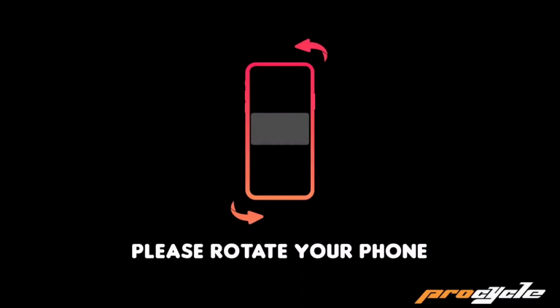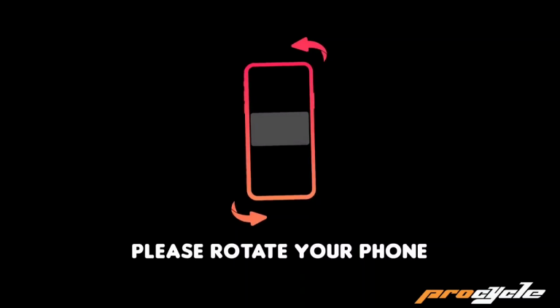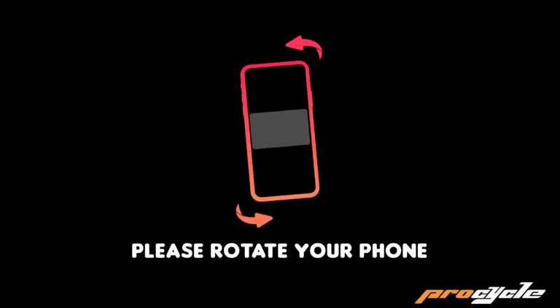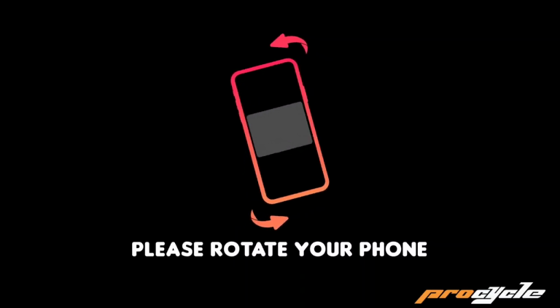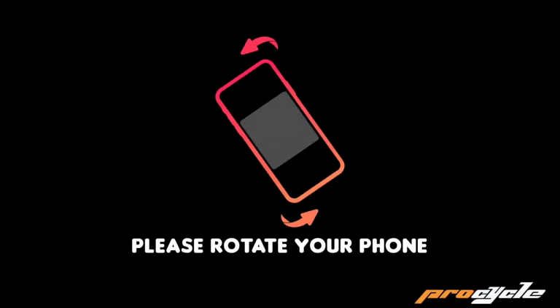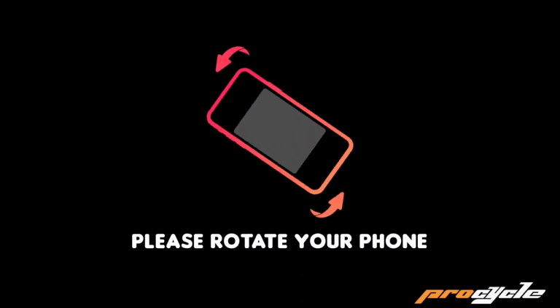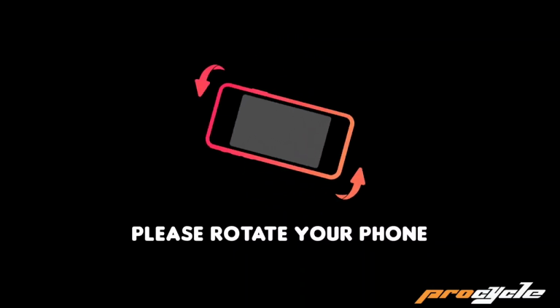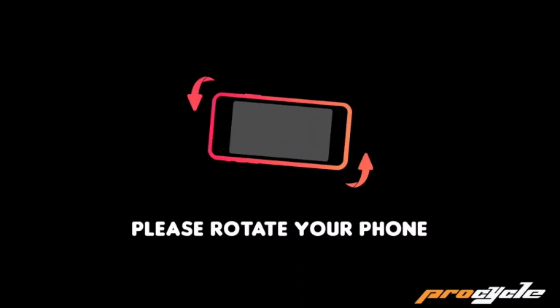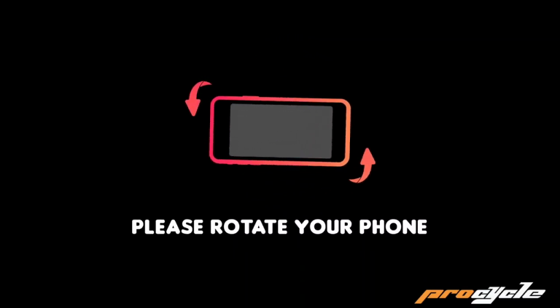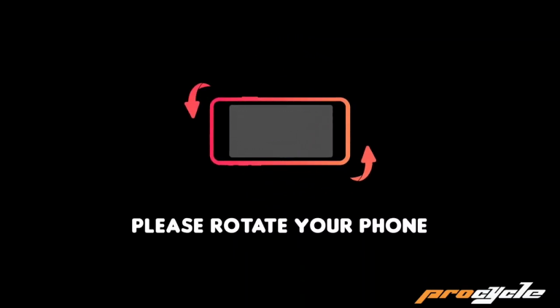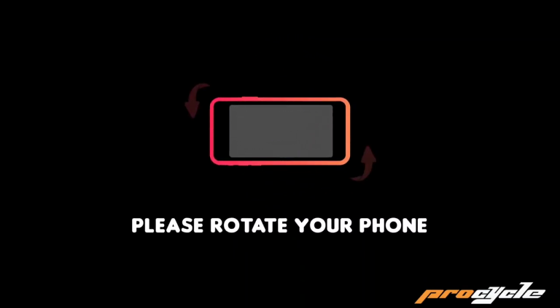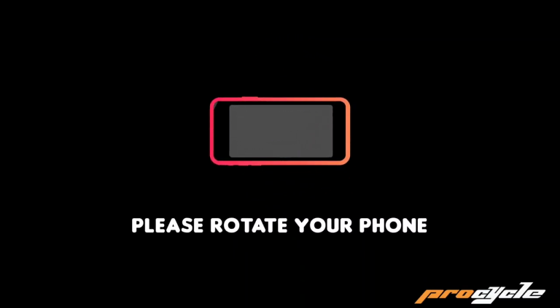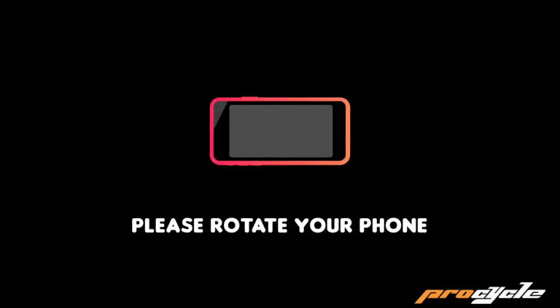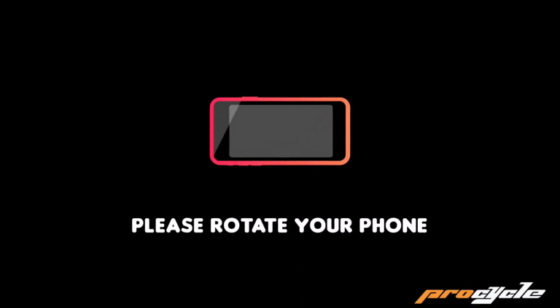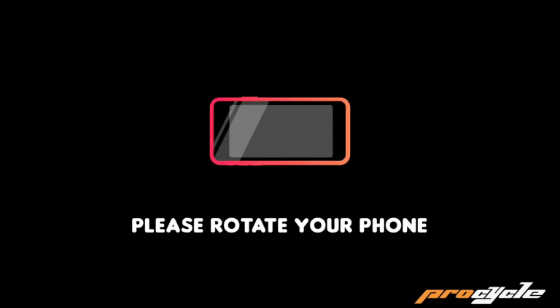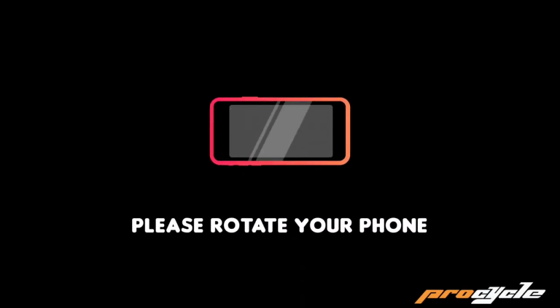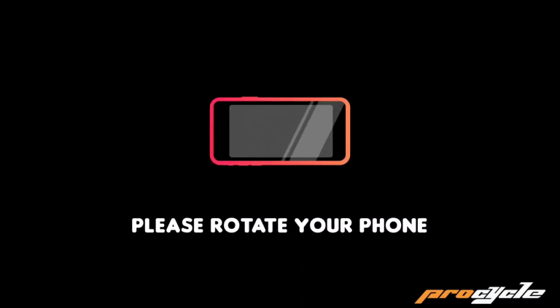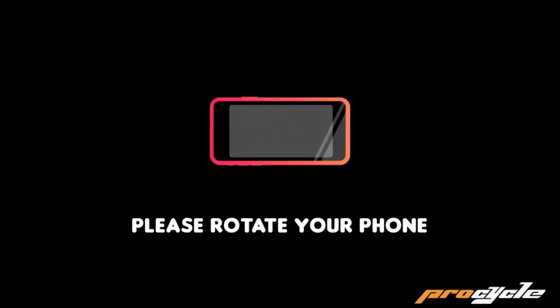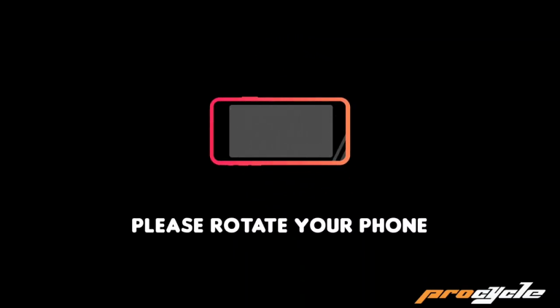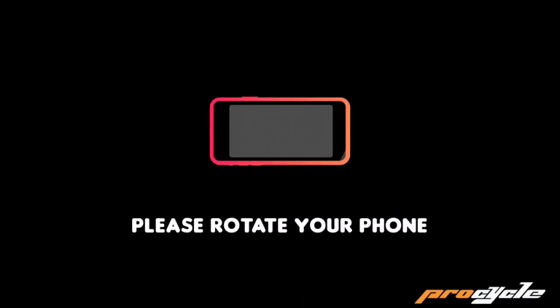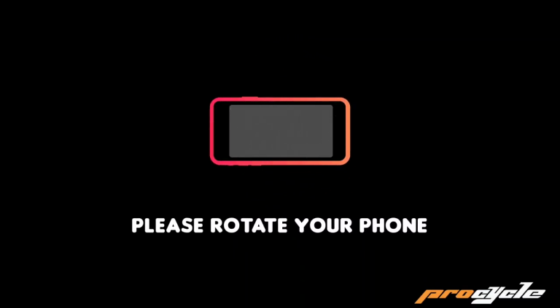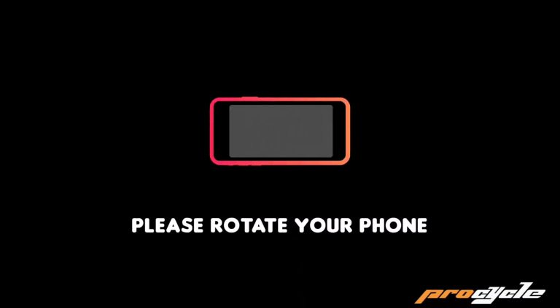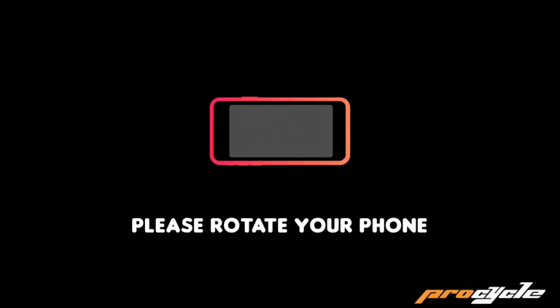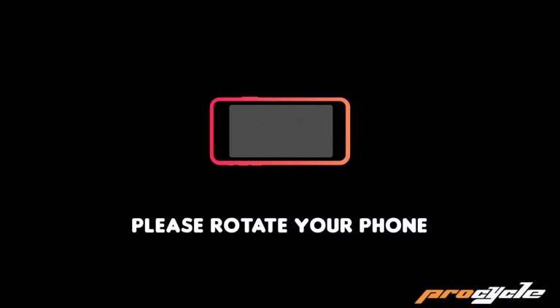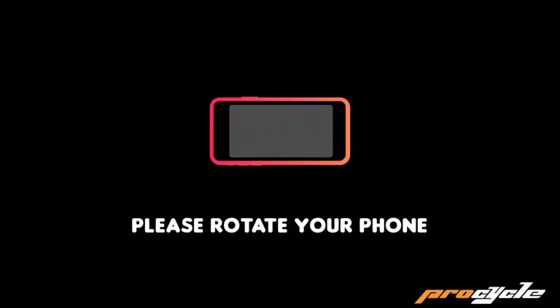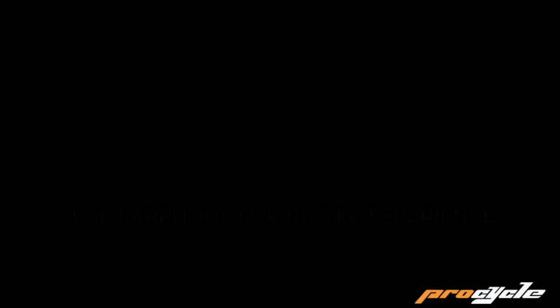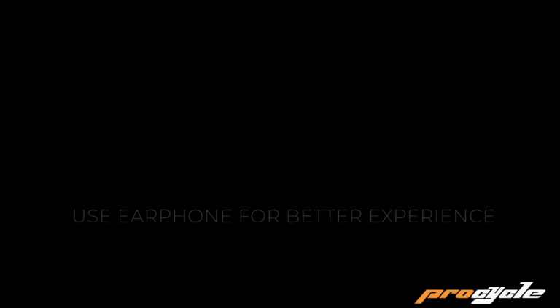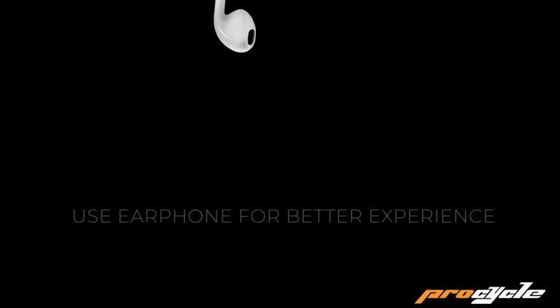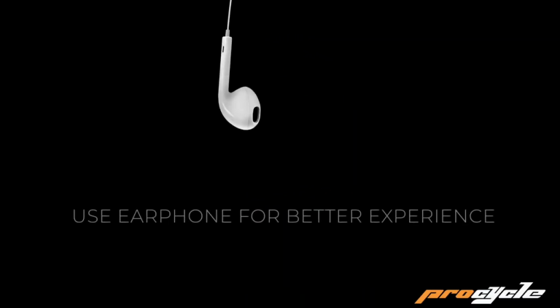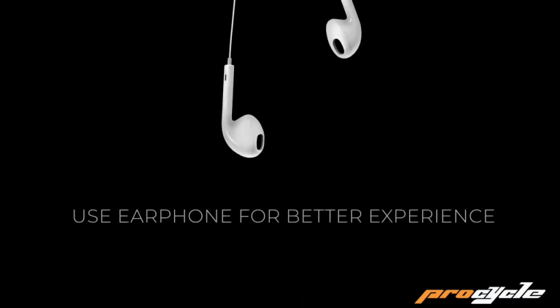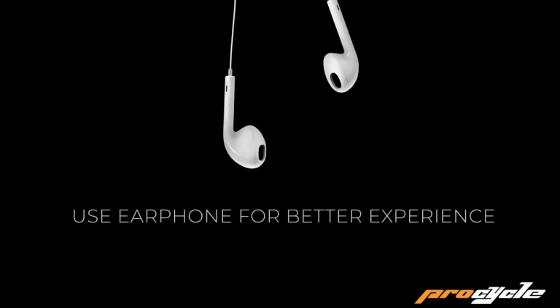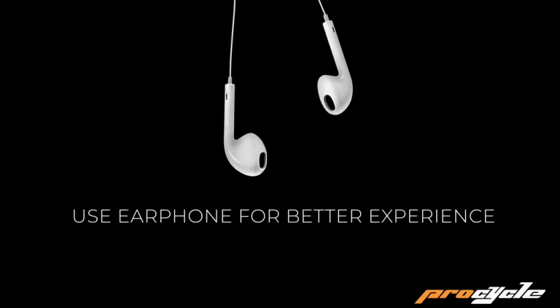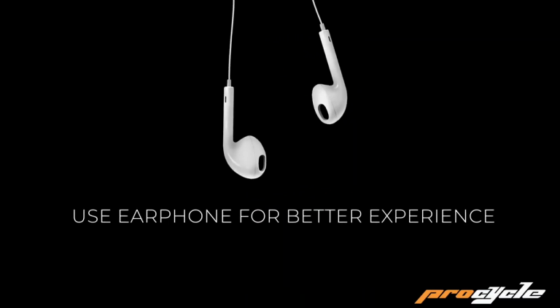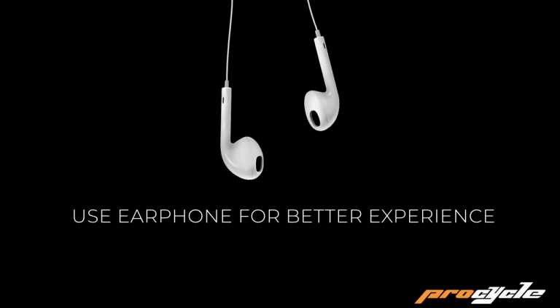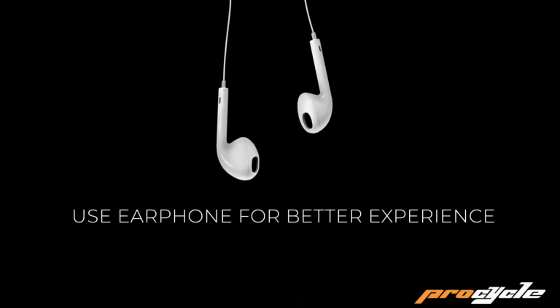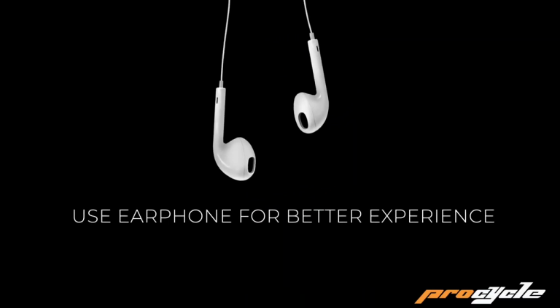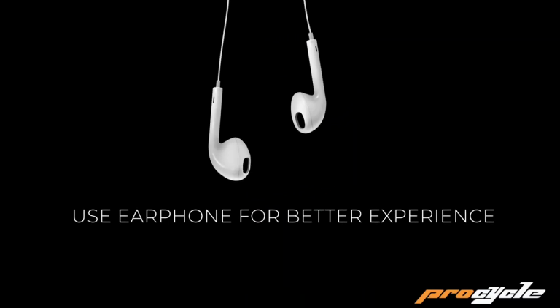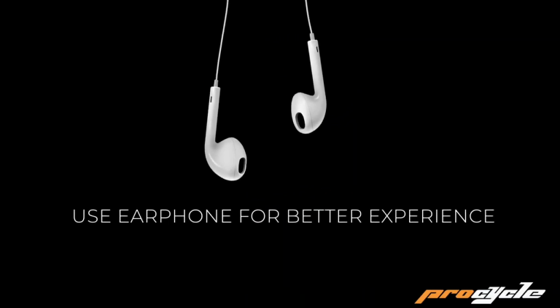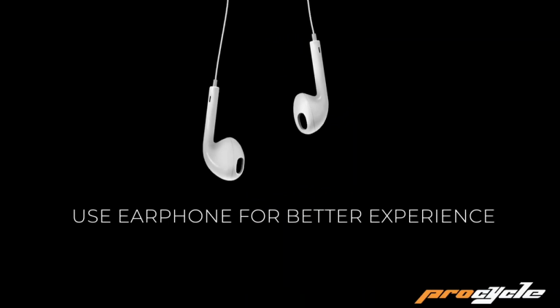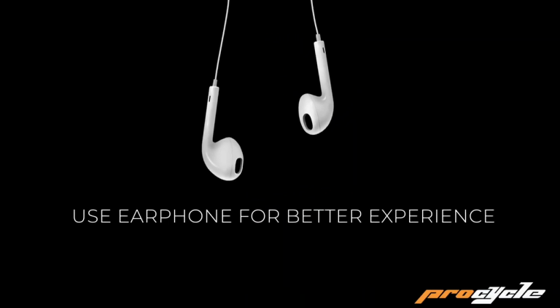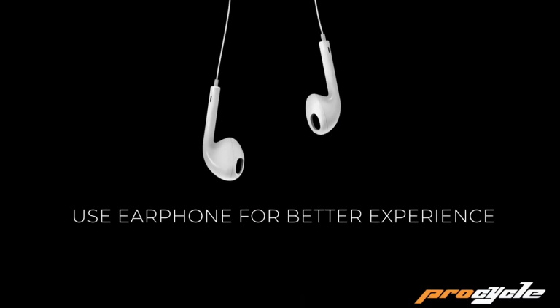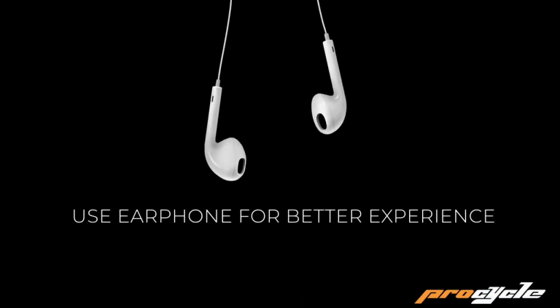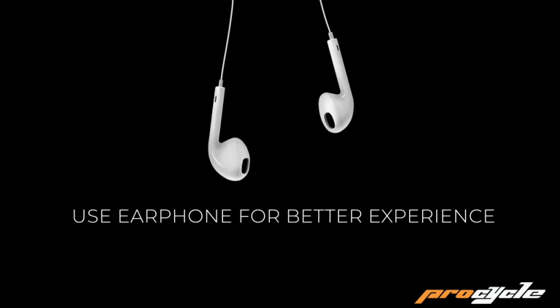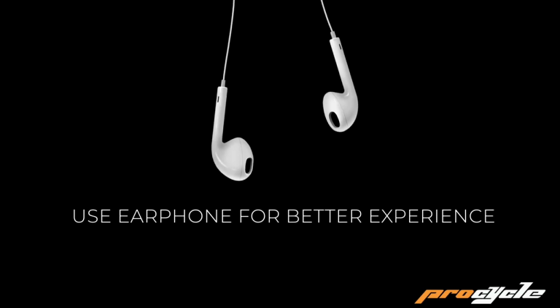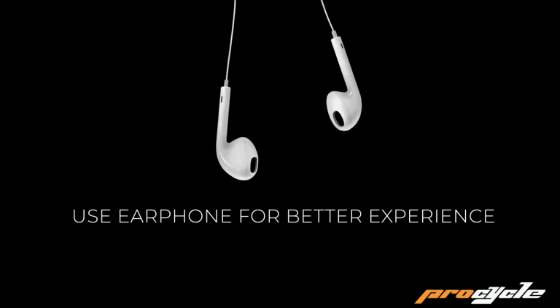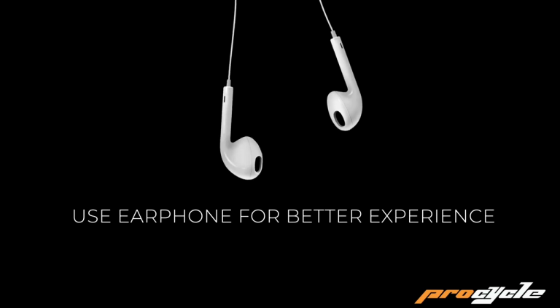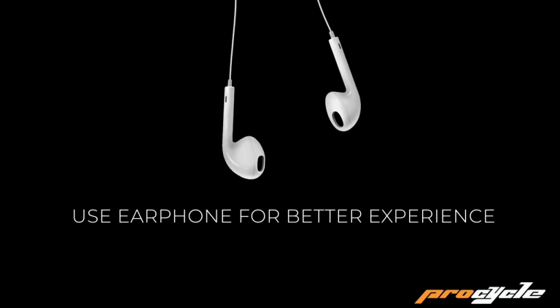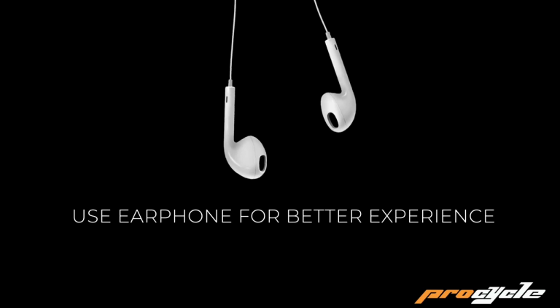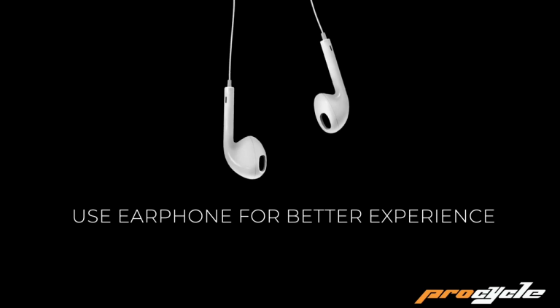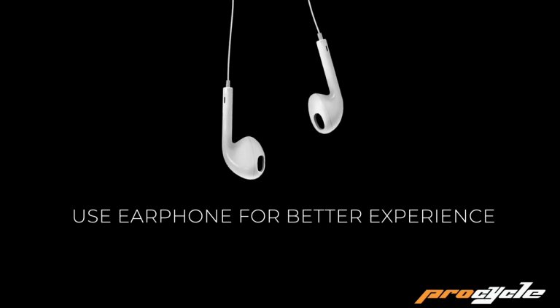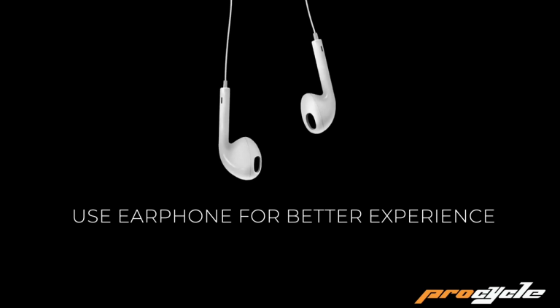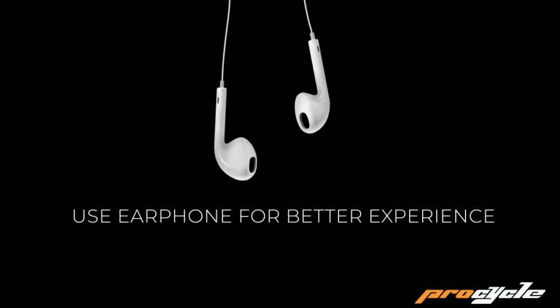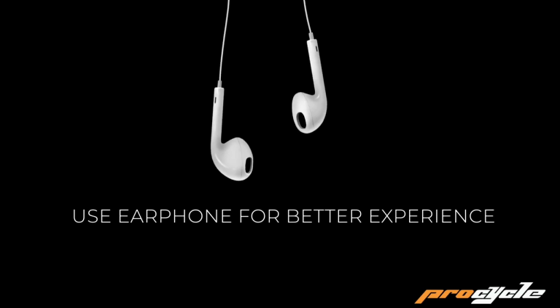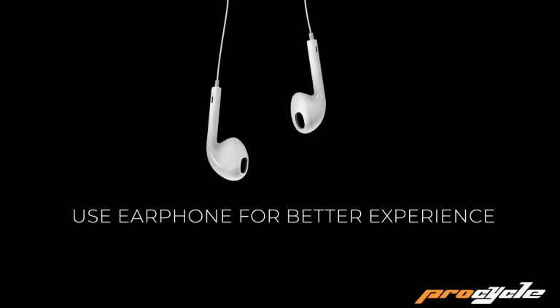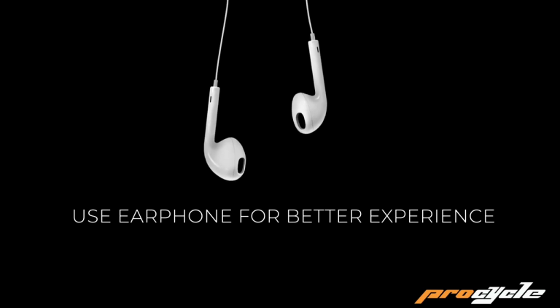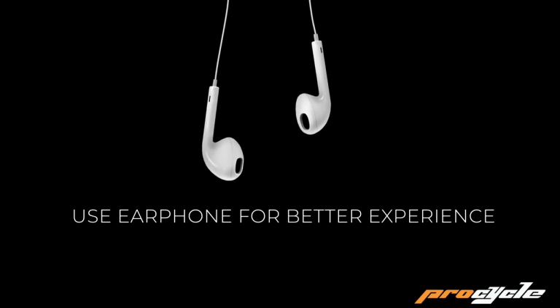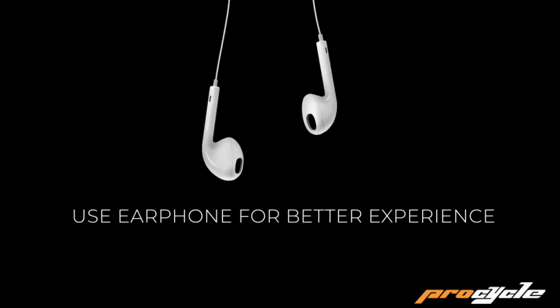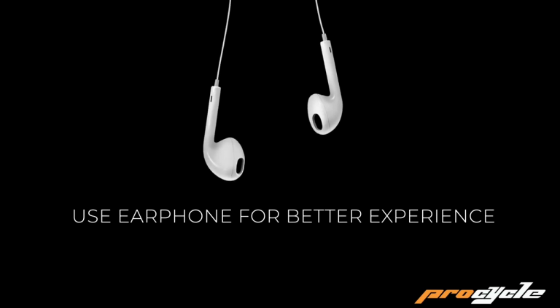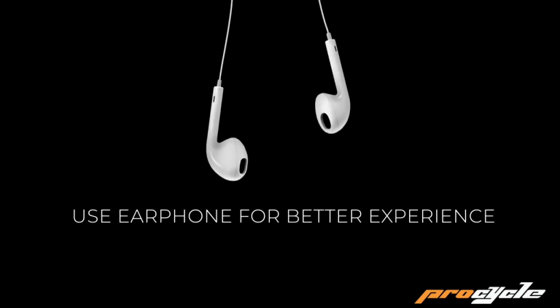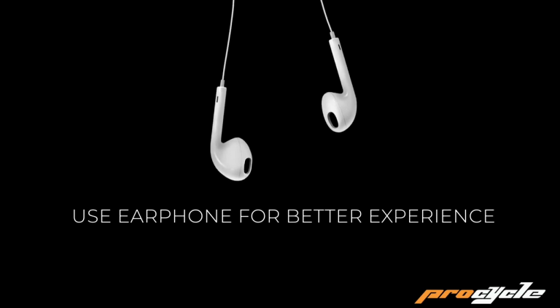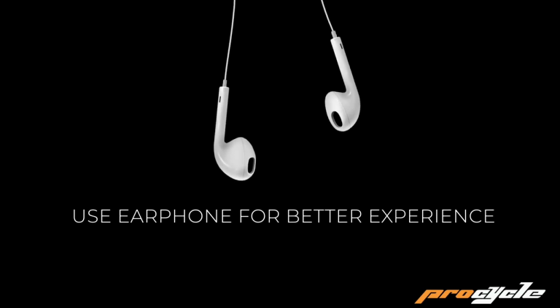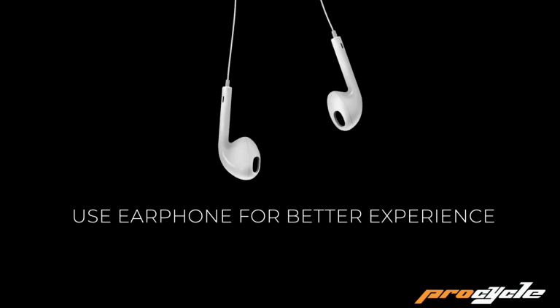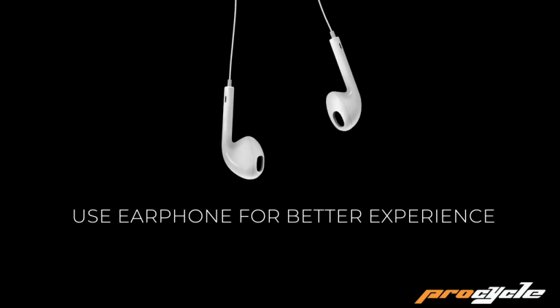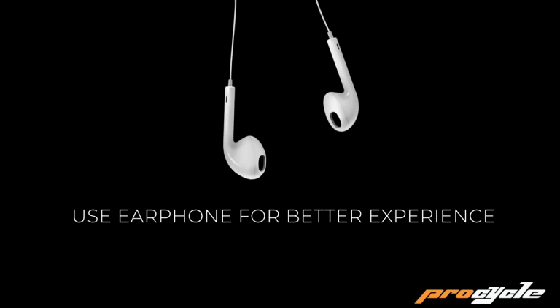Please rotate your phone. Use your phone for a better experience.